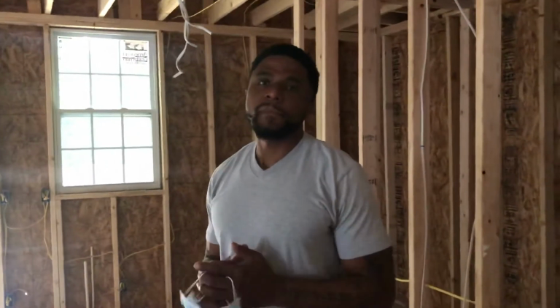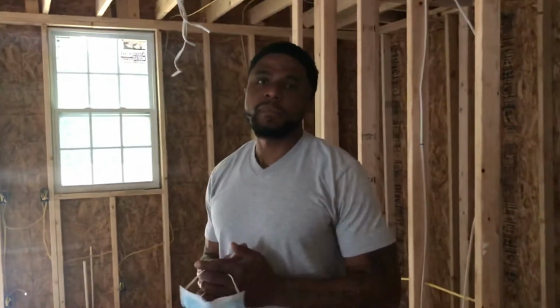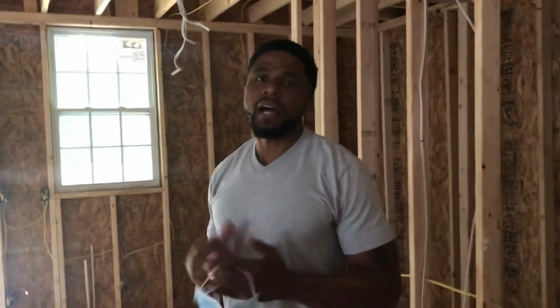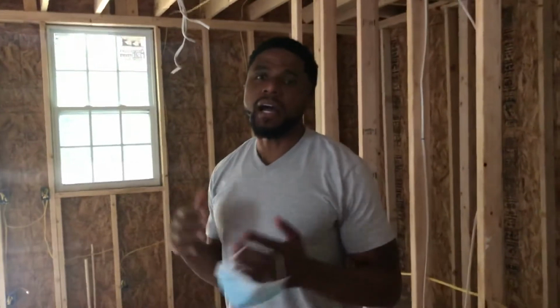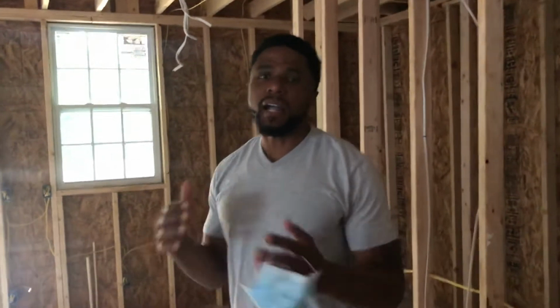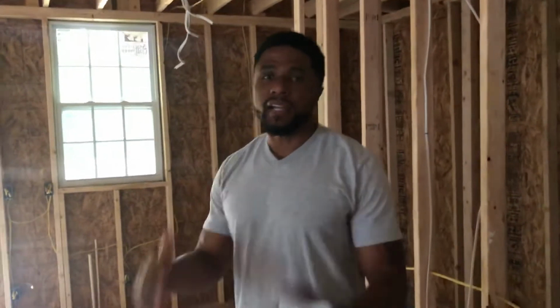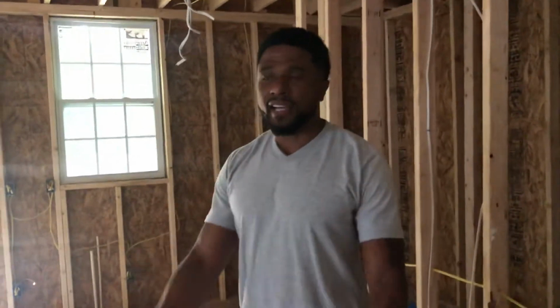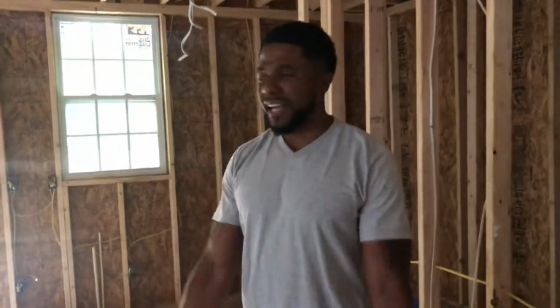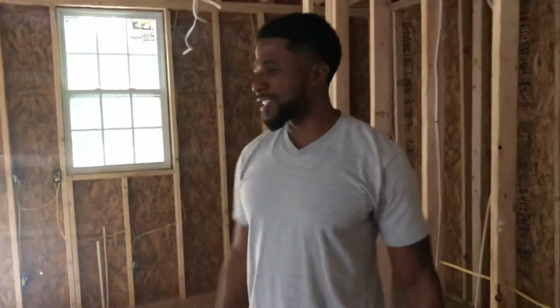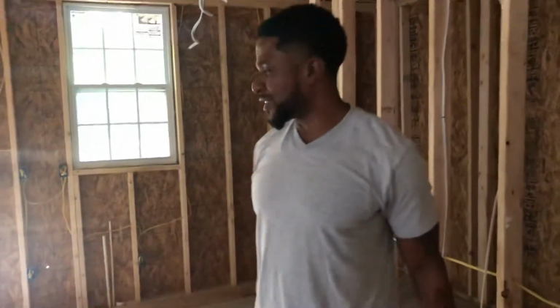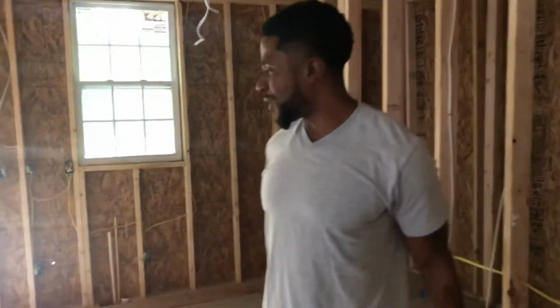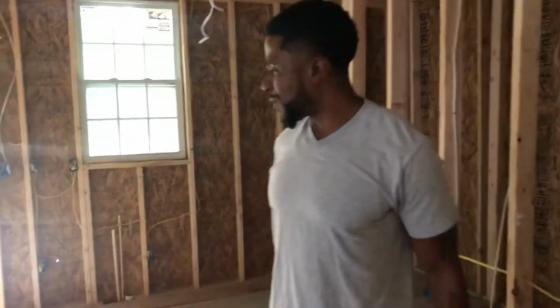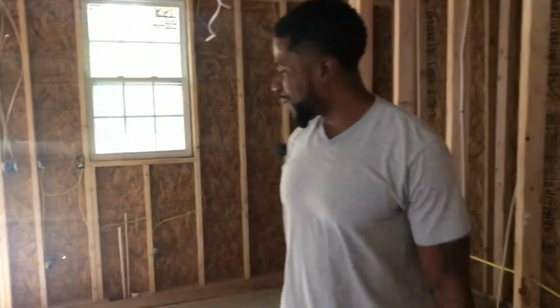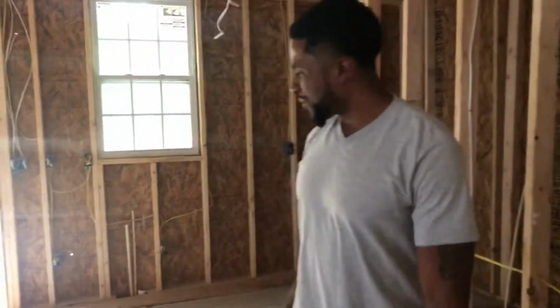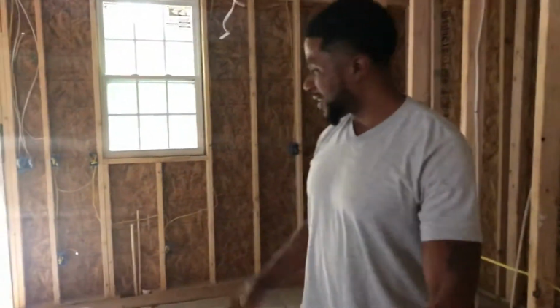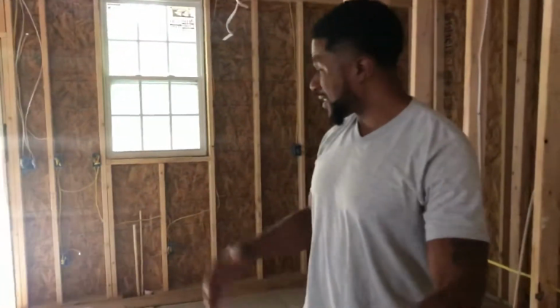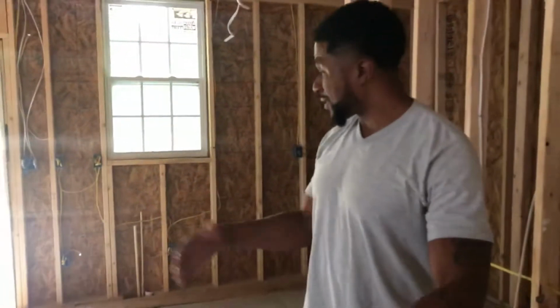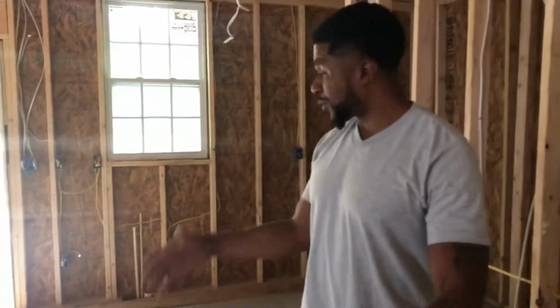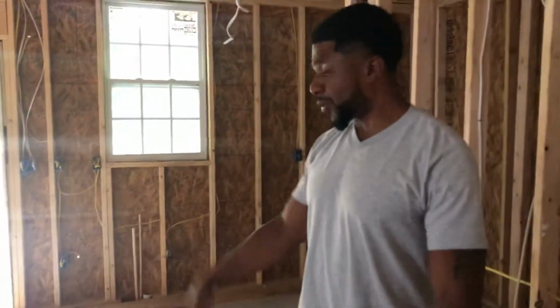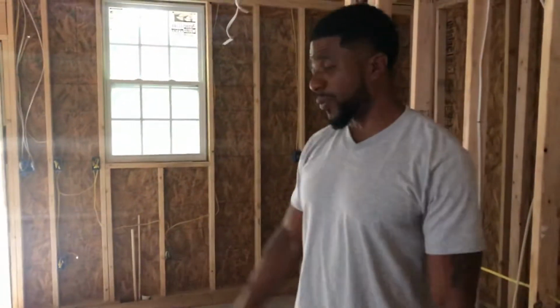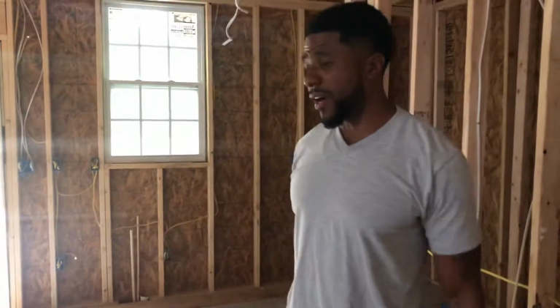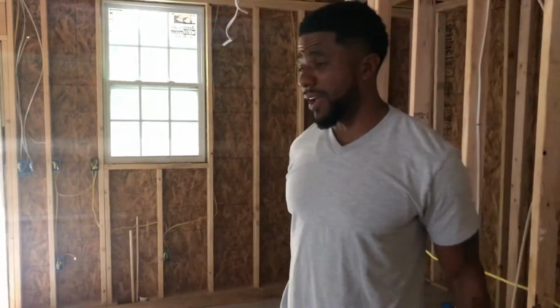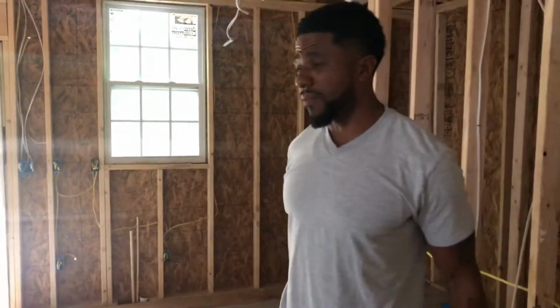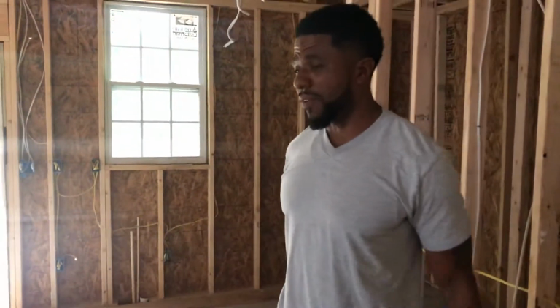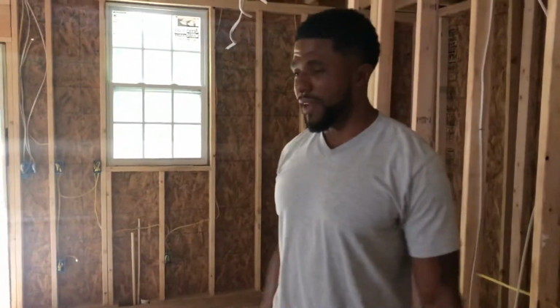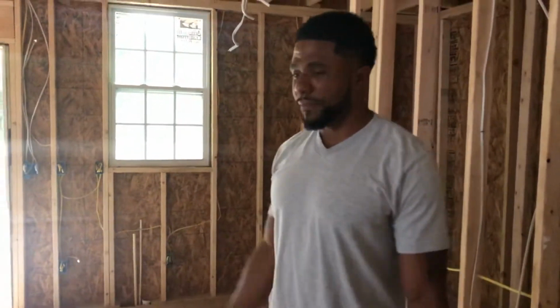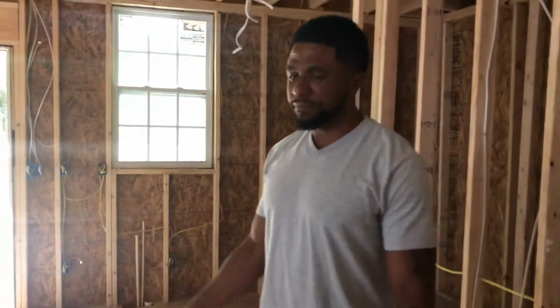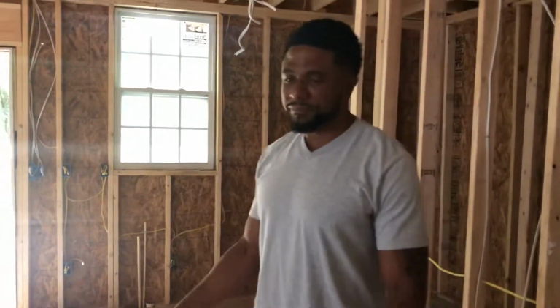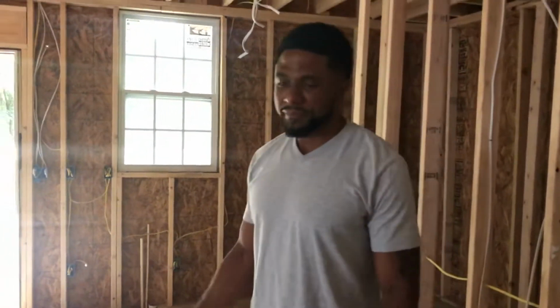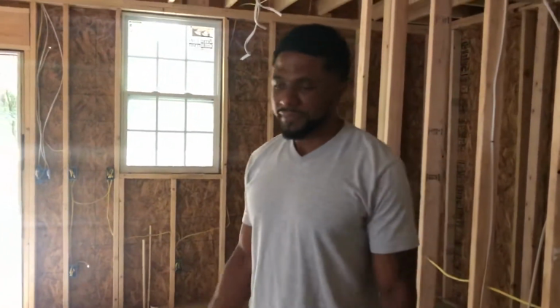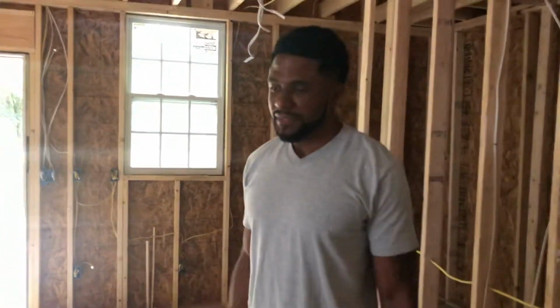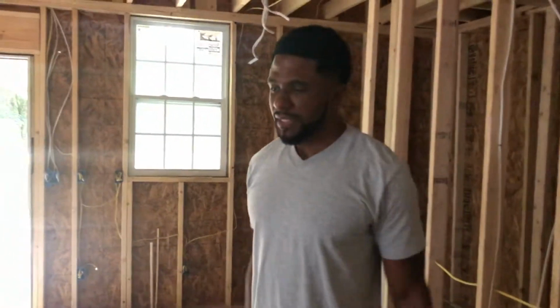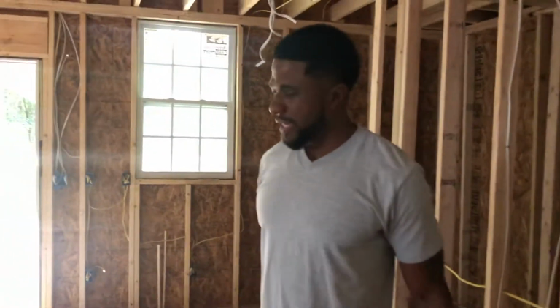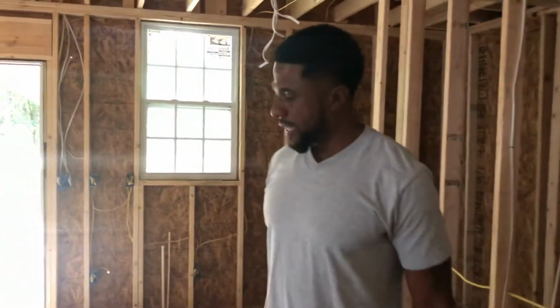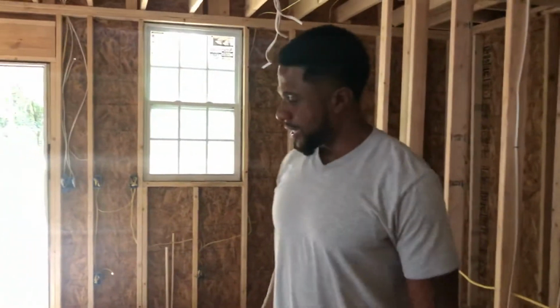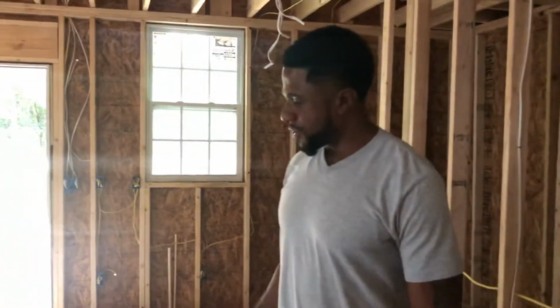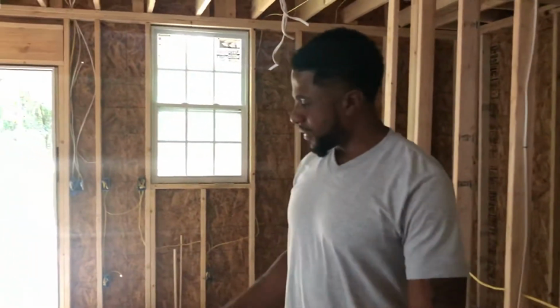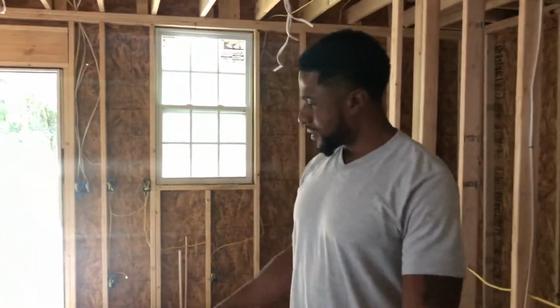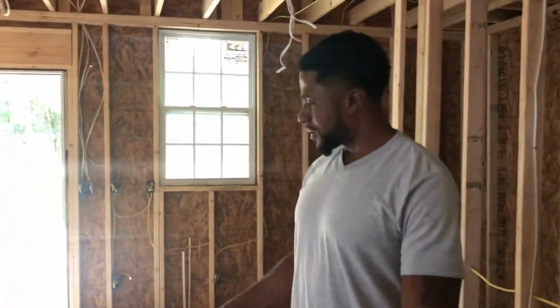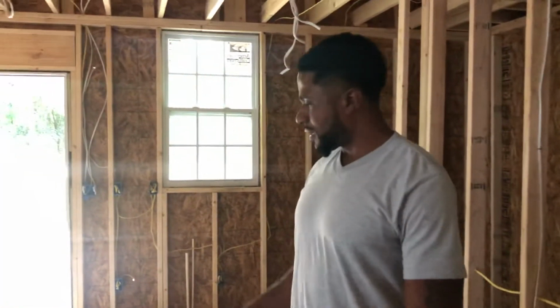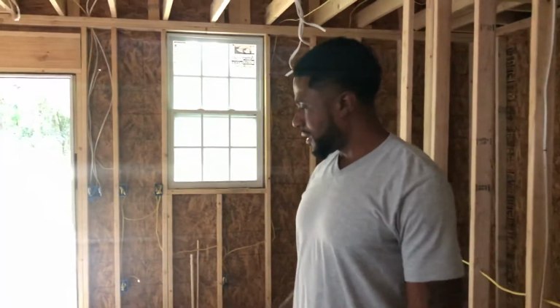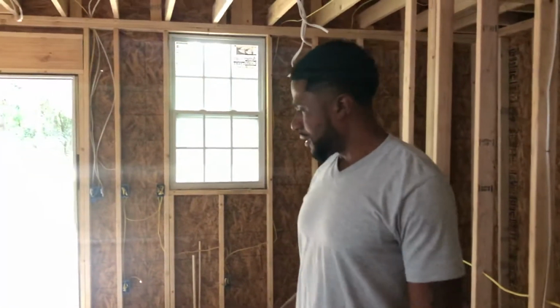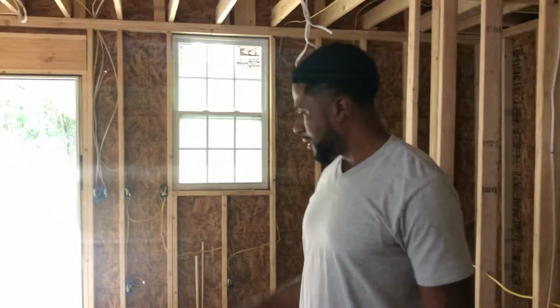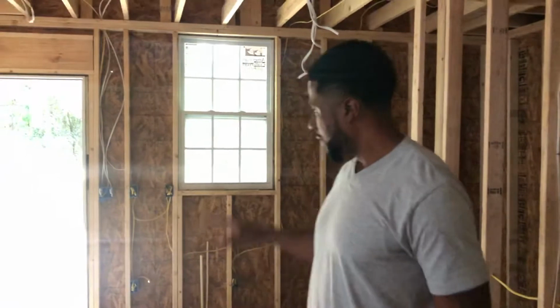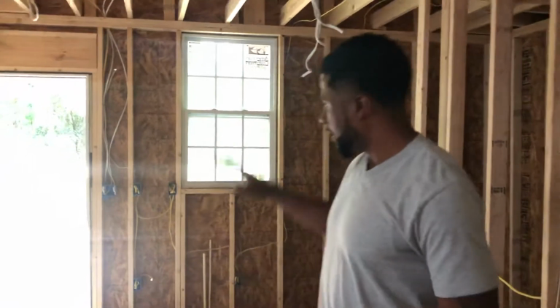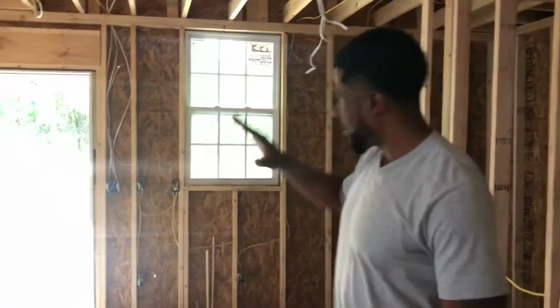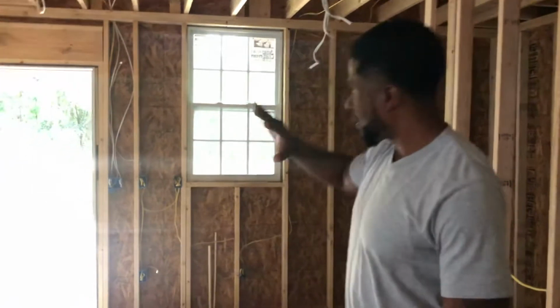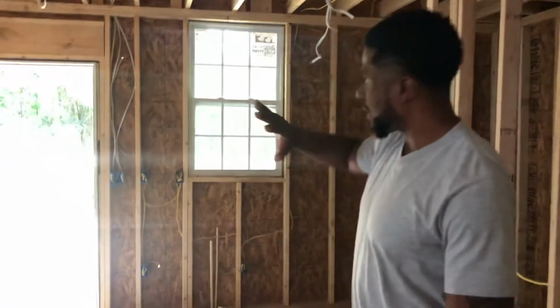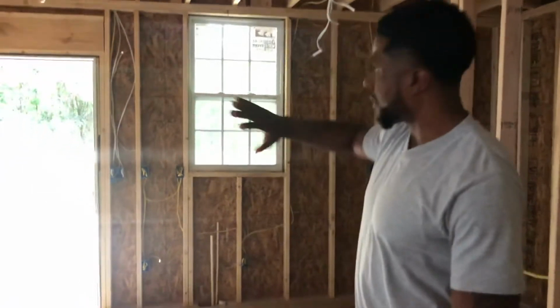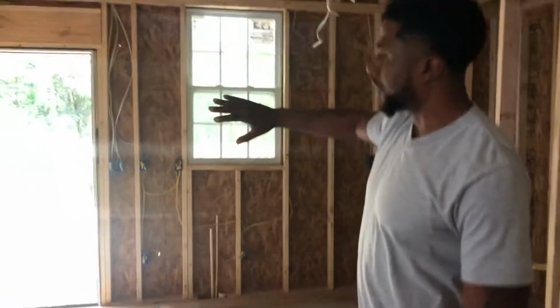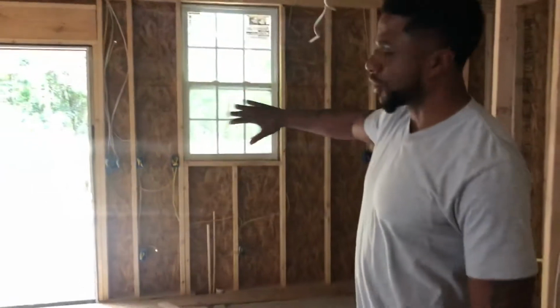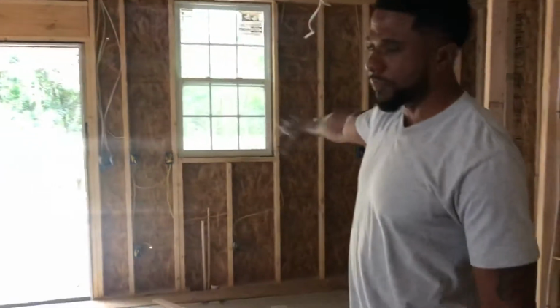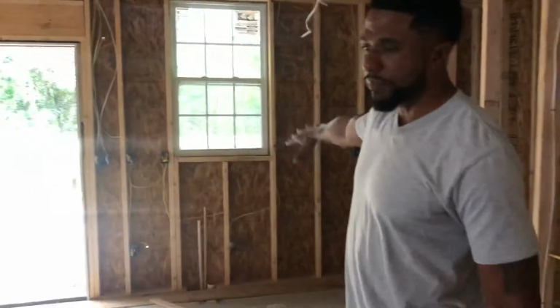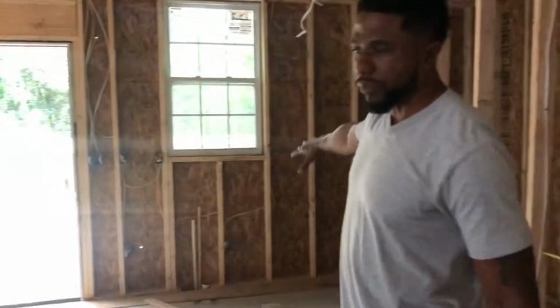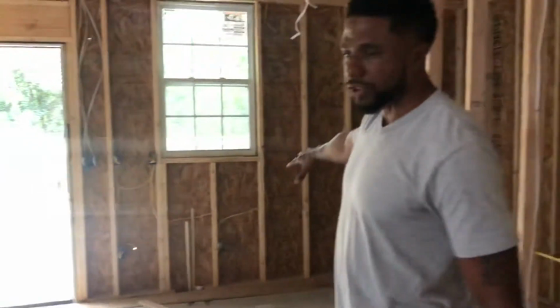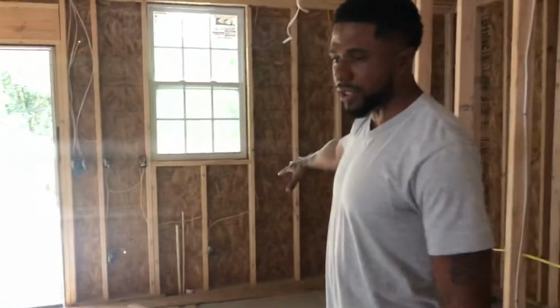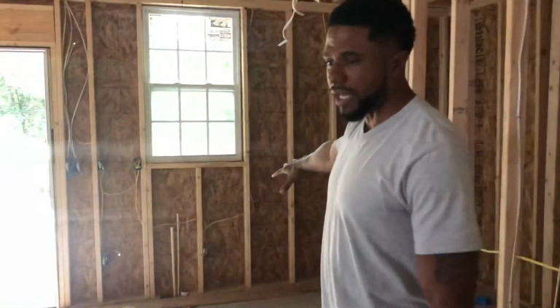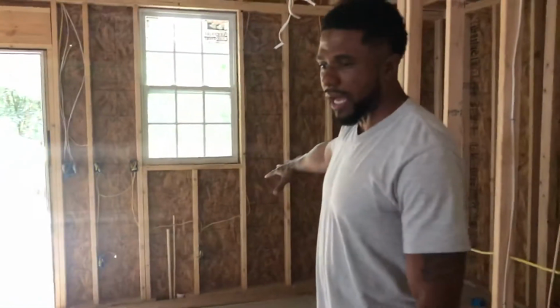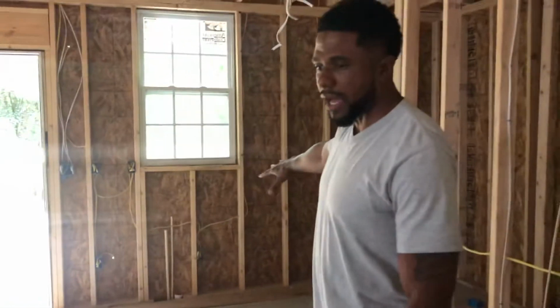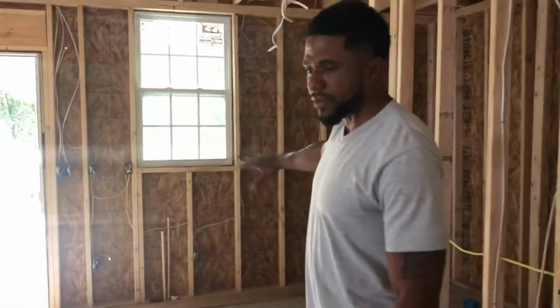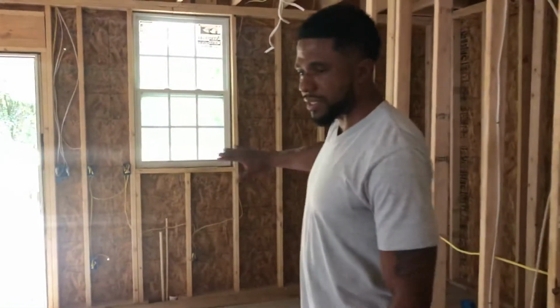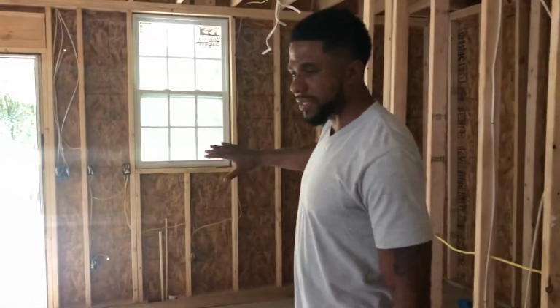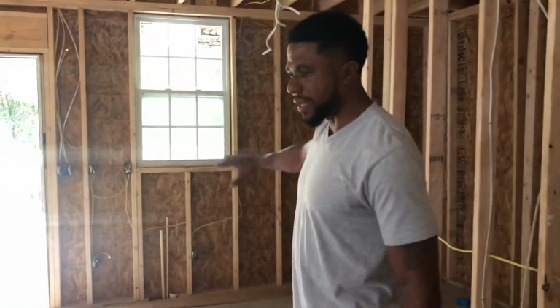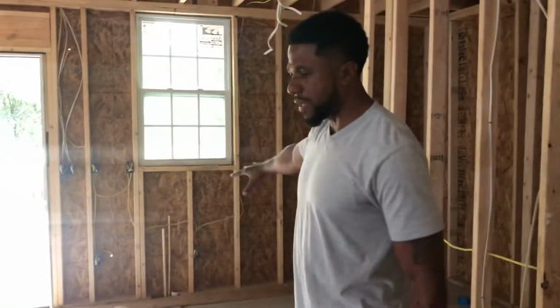Alright guys, so this is where we're at, right? As you can see, the addition portion of the house is done.